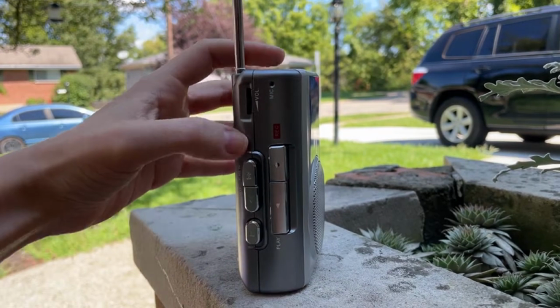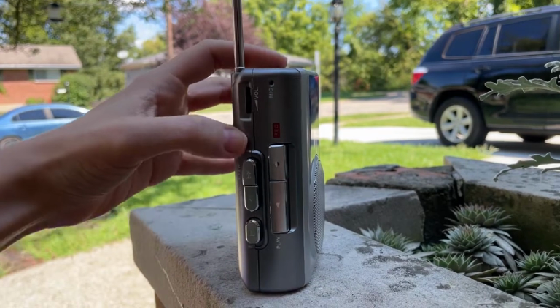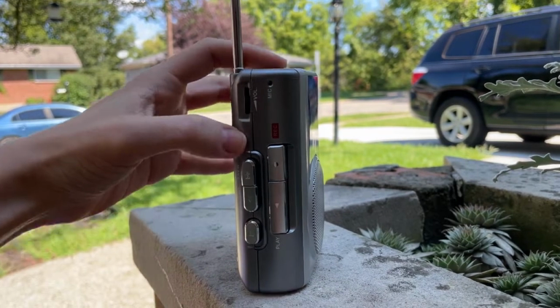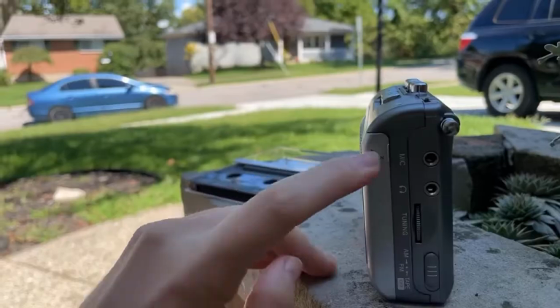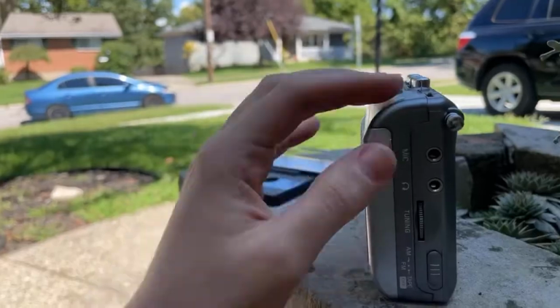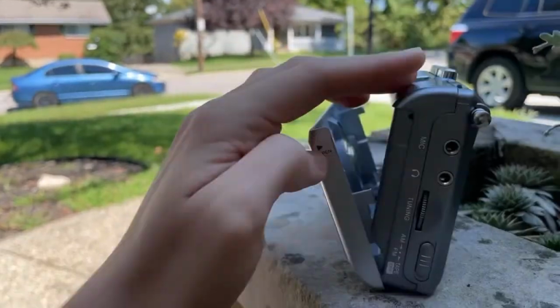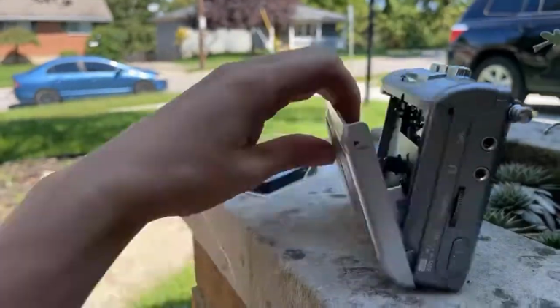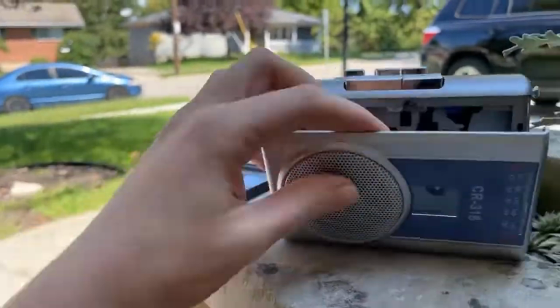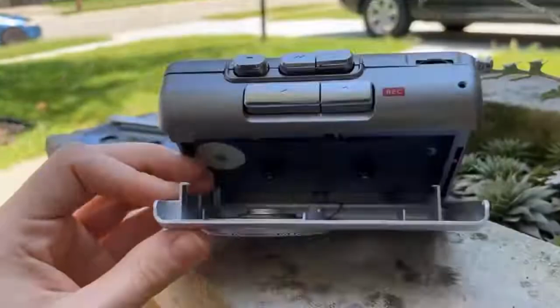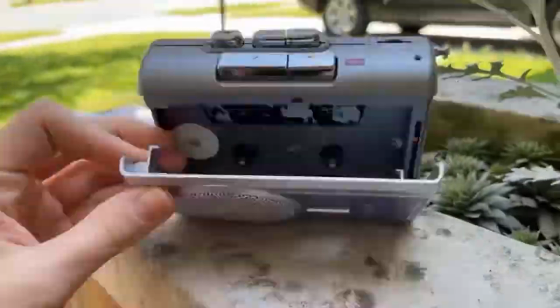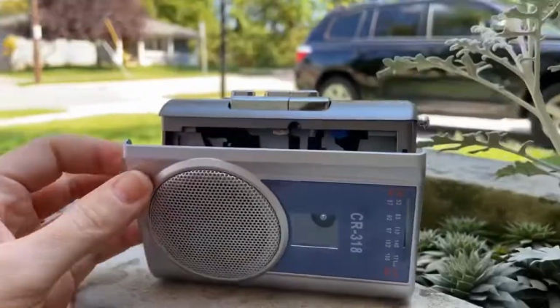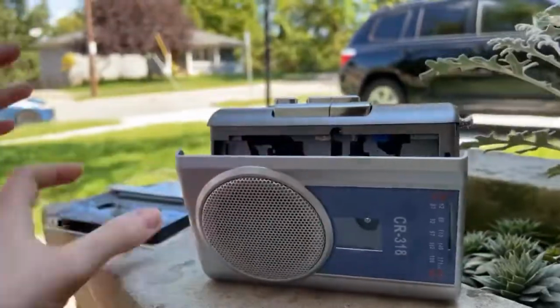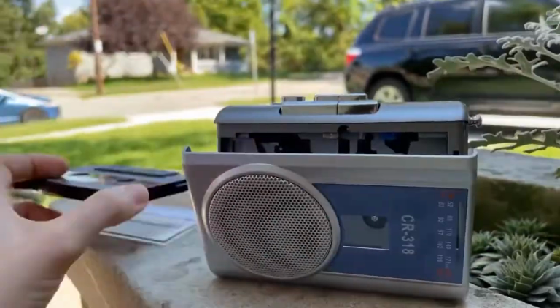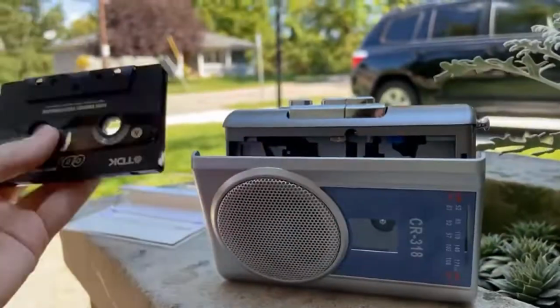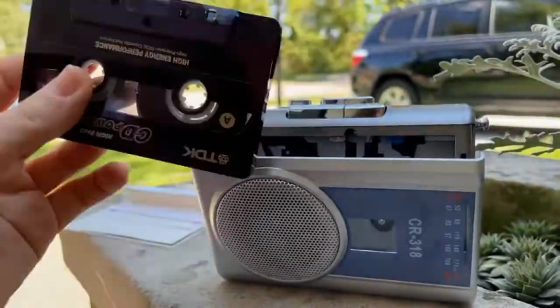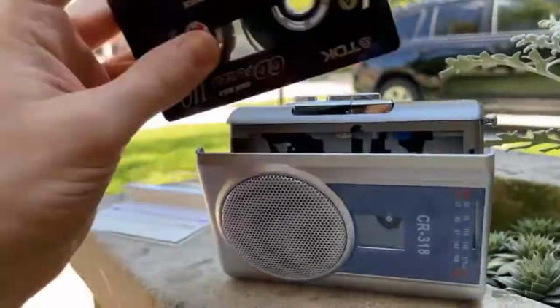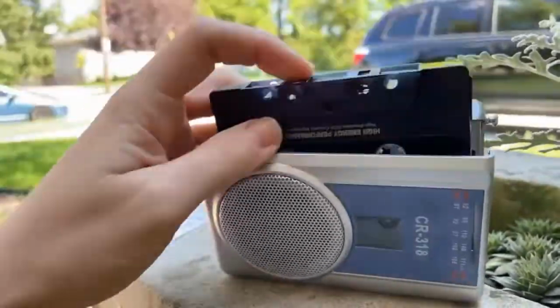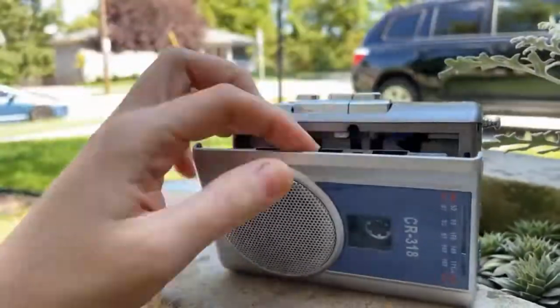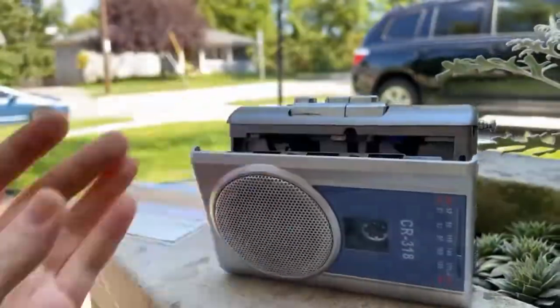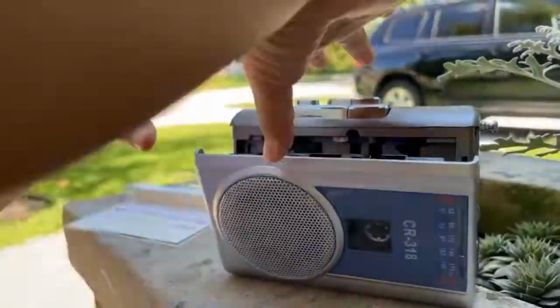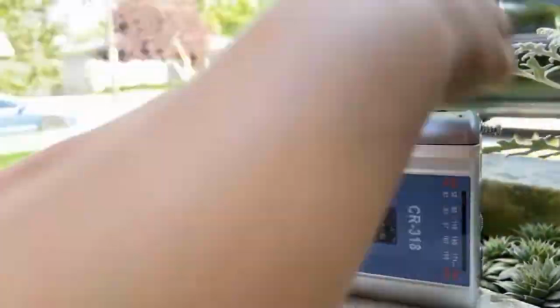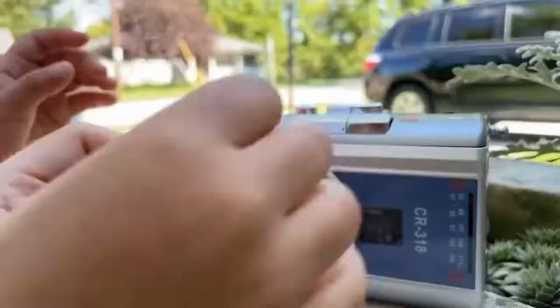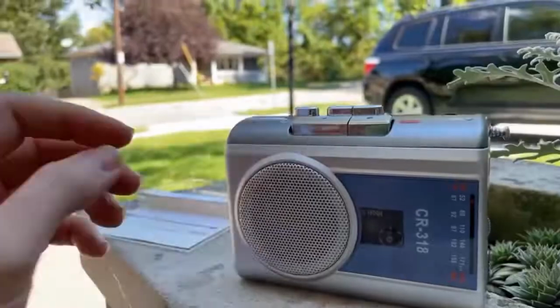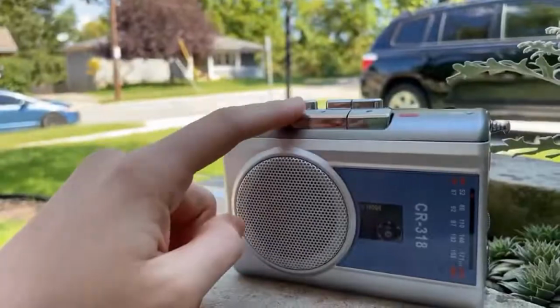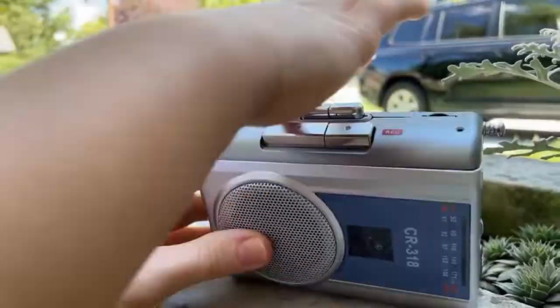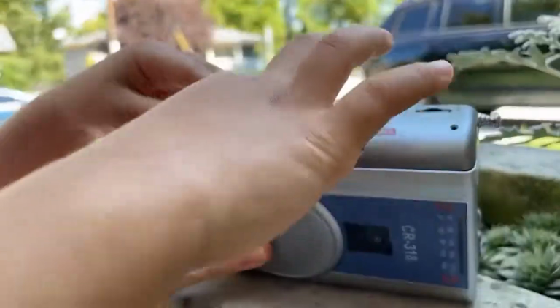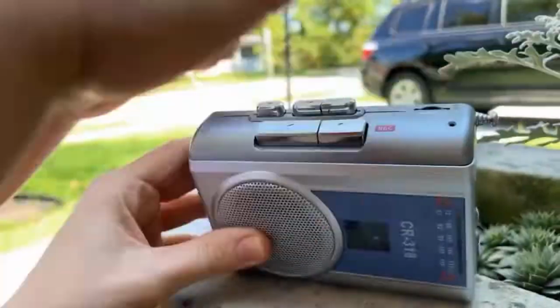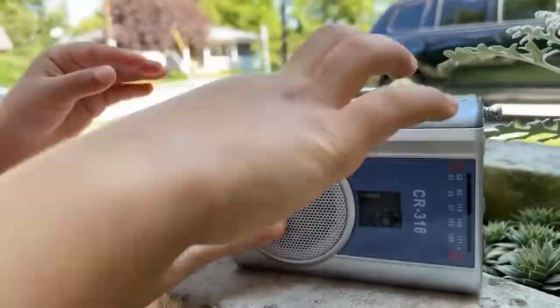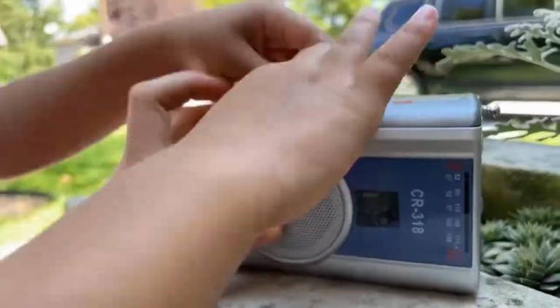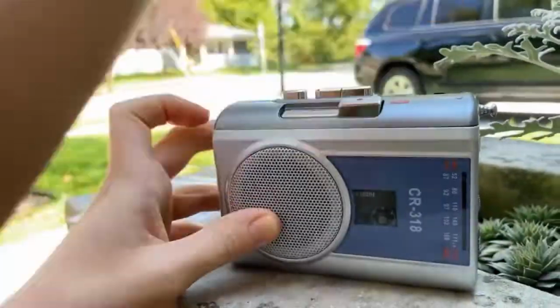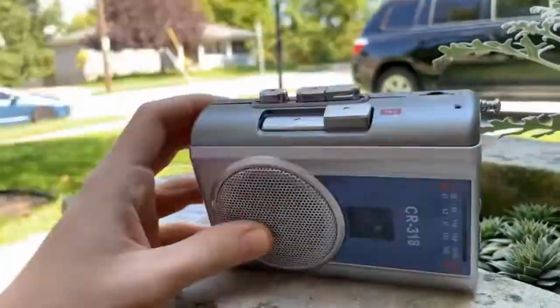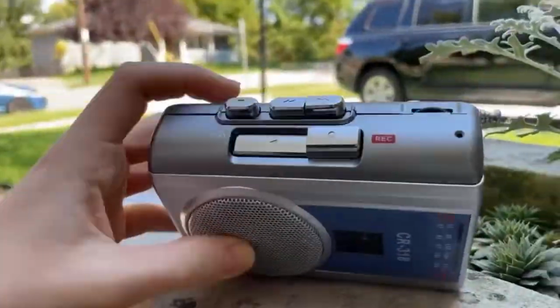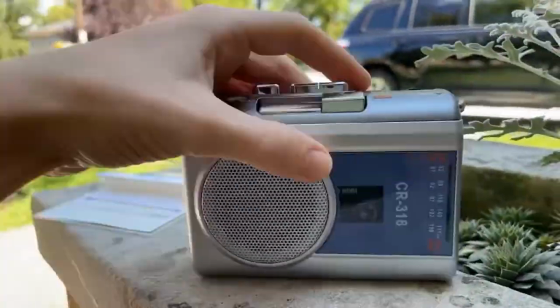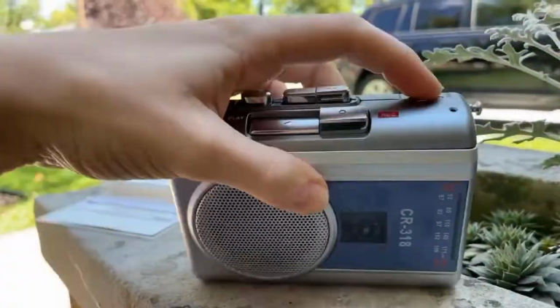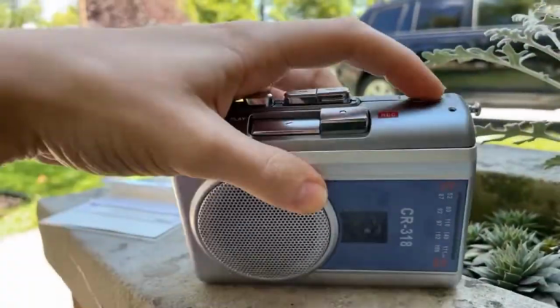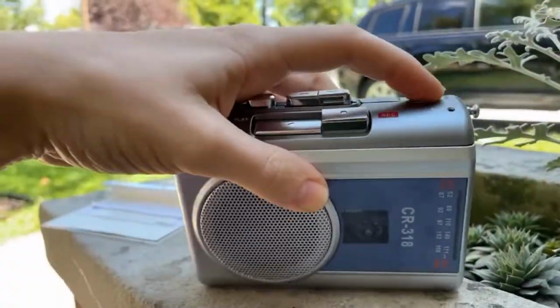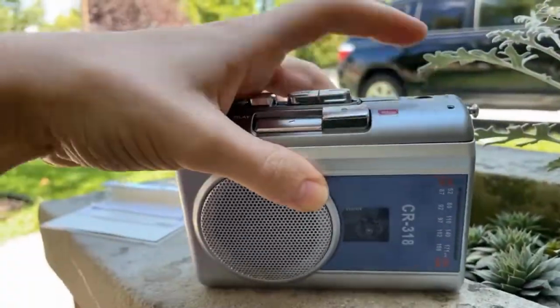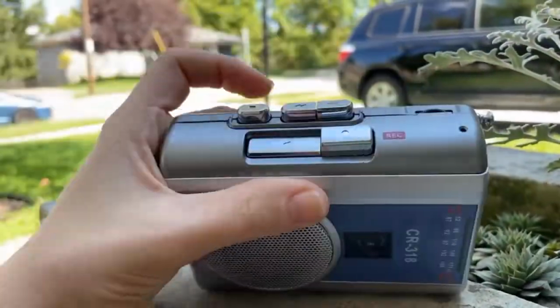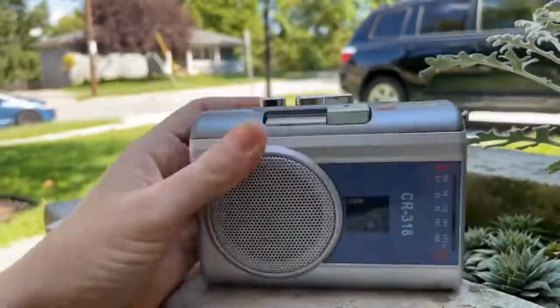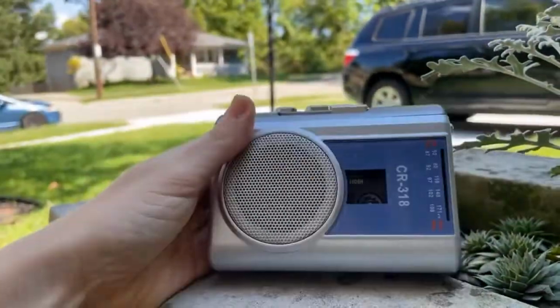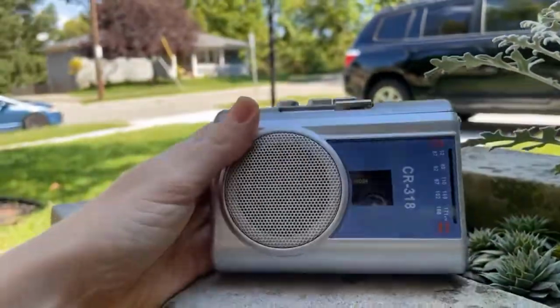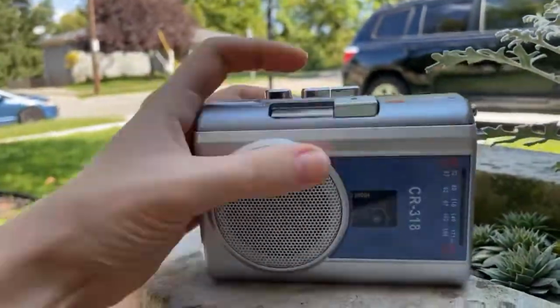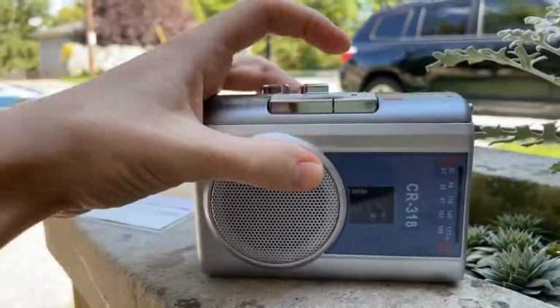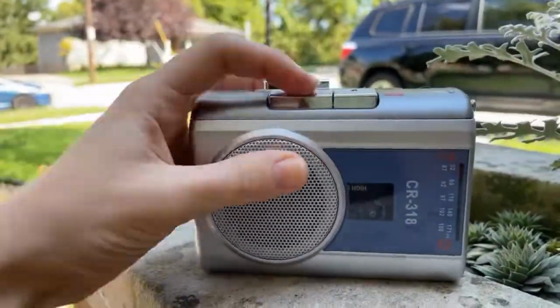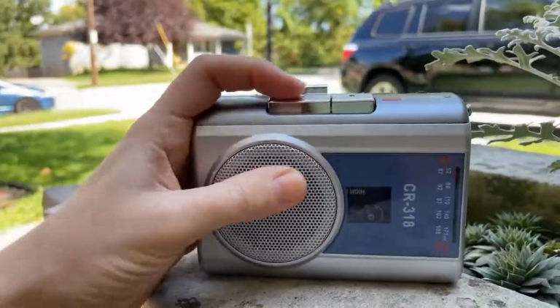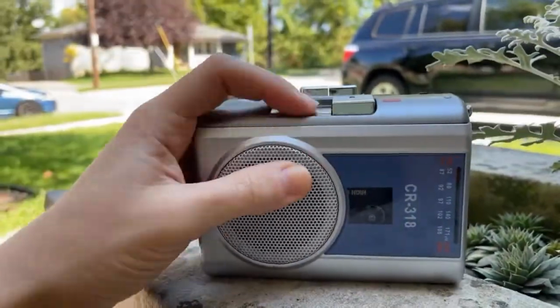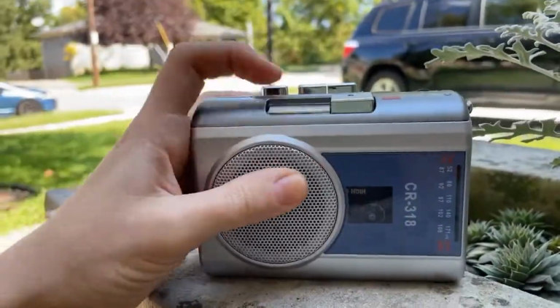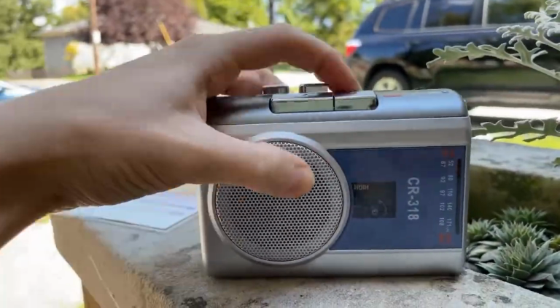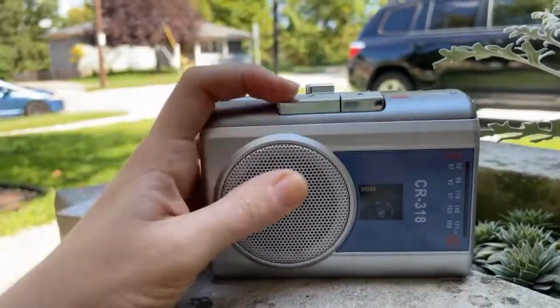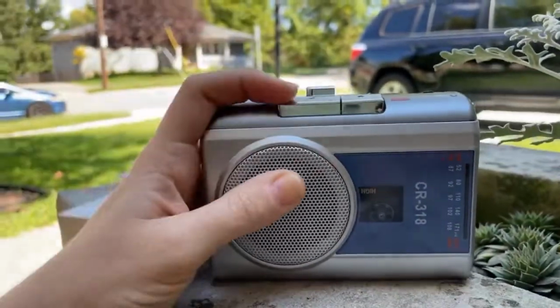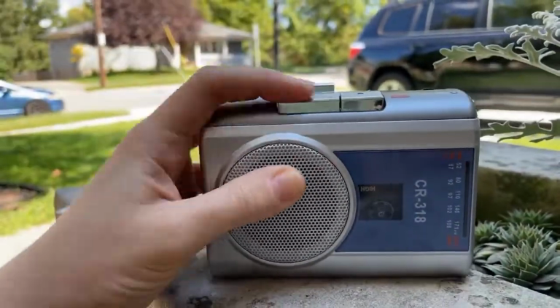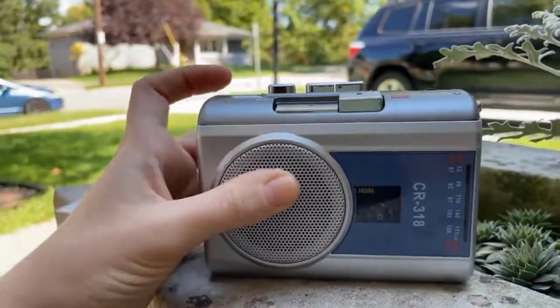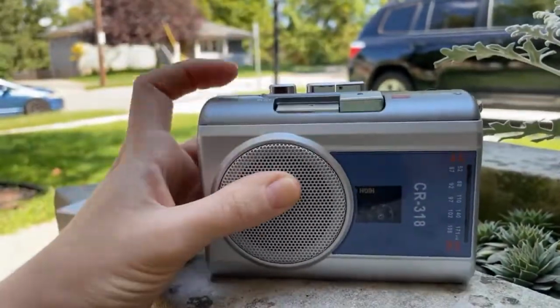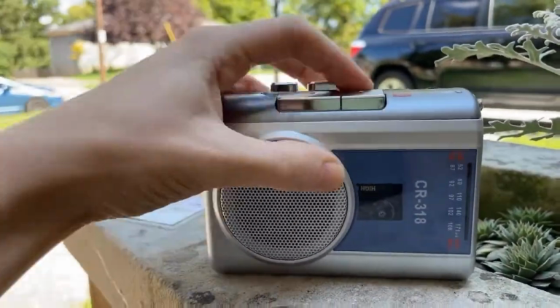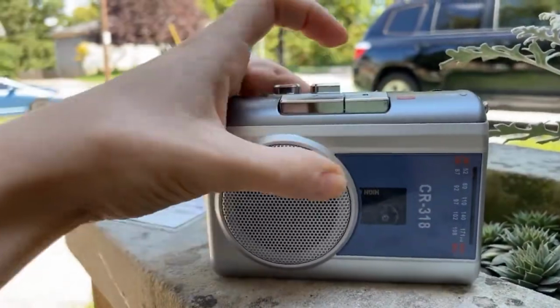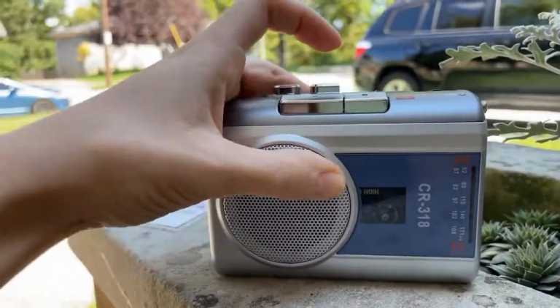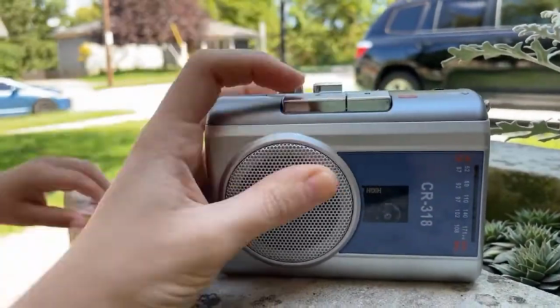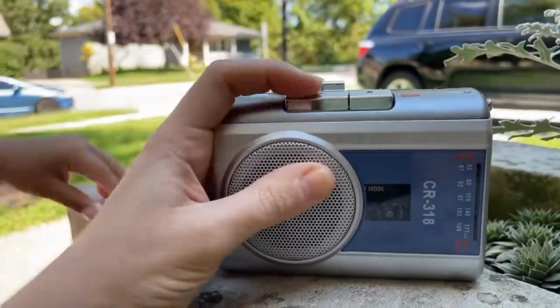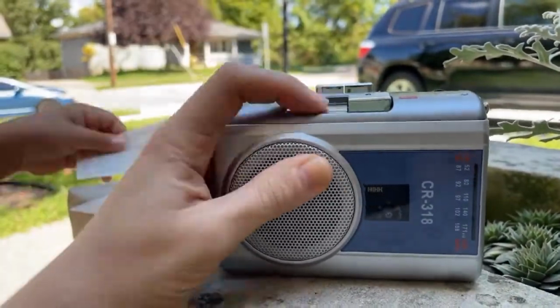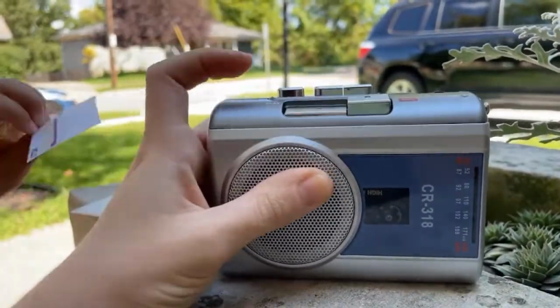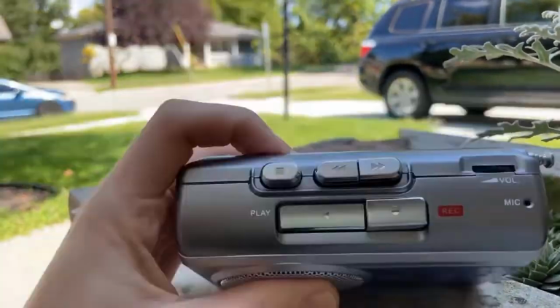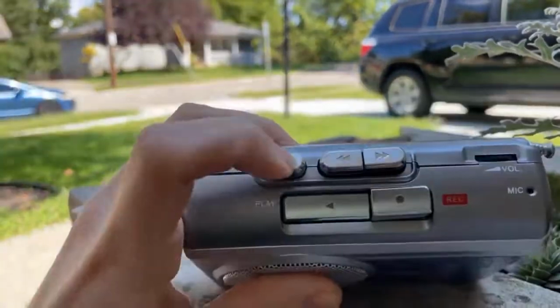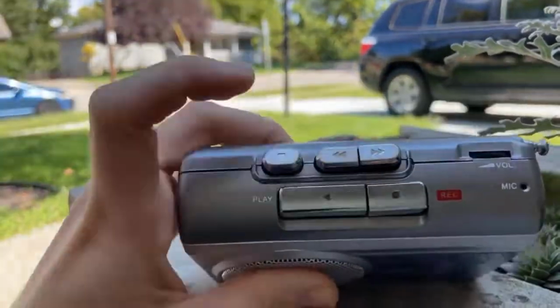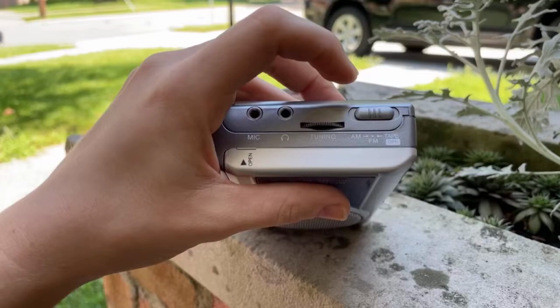This is super light and it's going to only weigh 0.45 pounds. Even my daughter loves to carry it around.